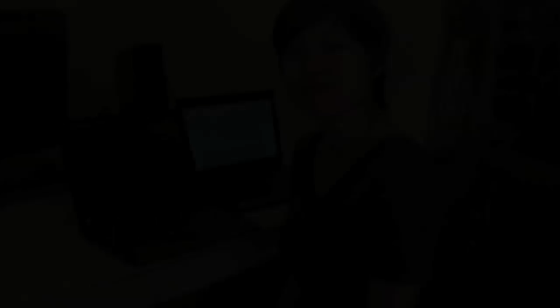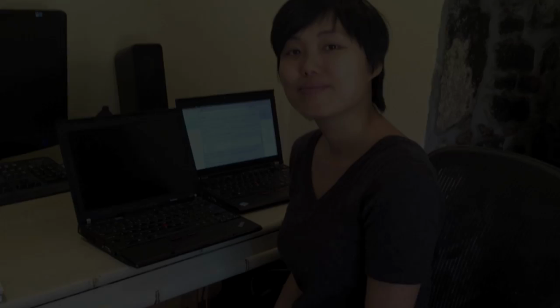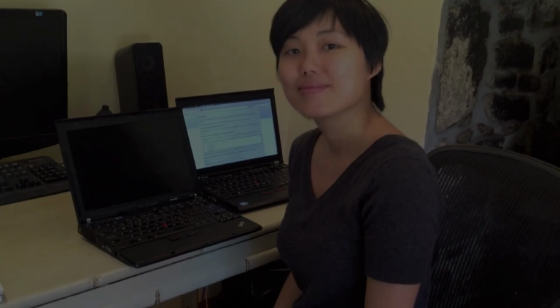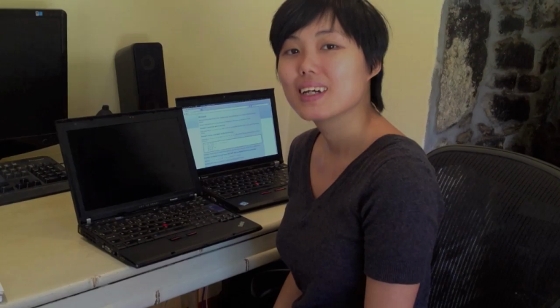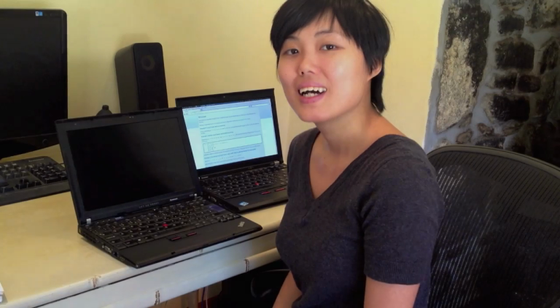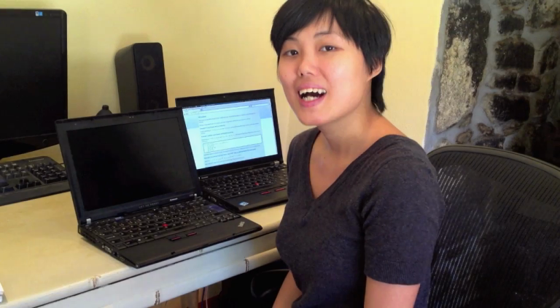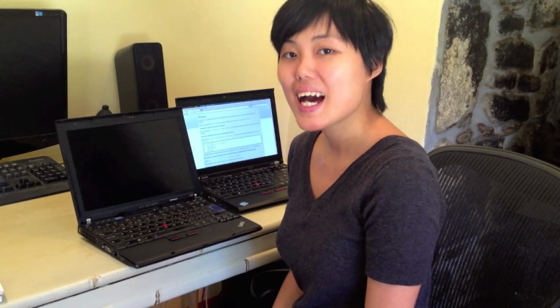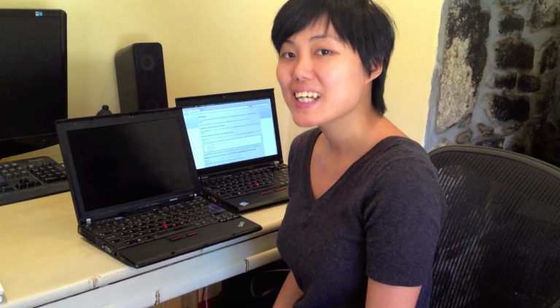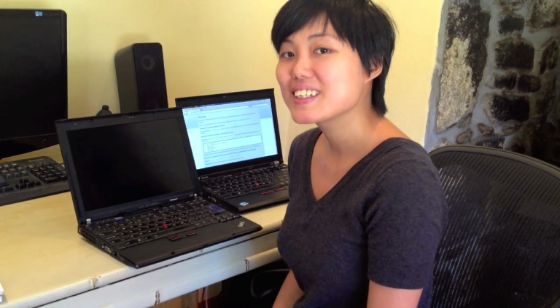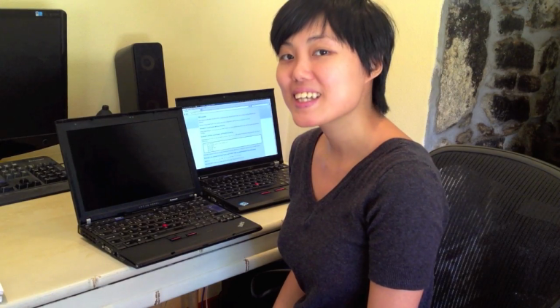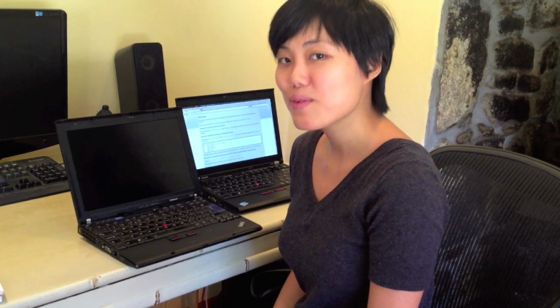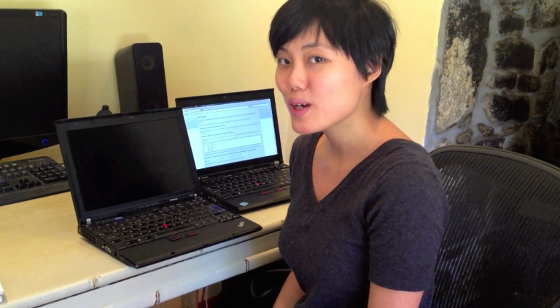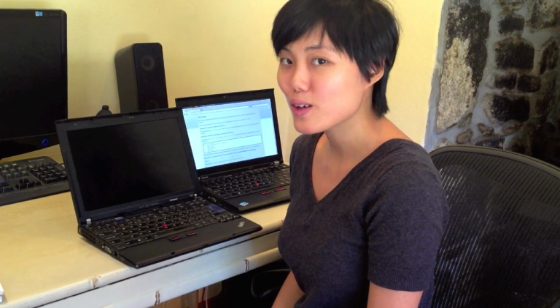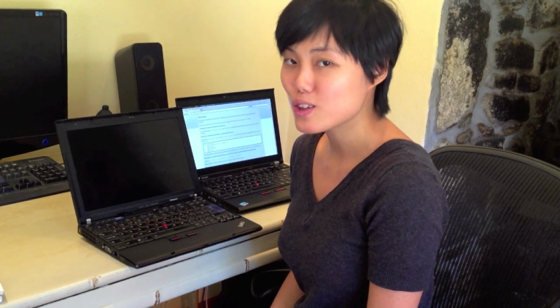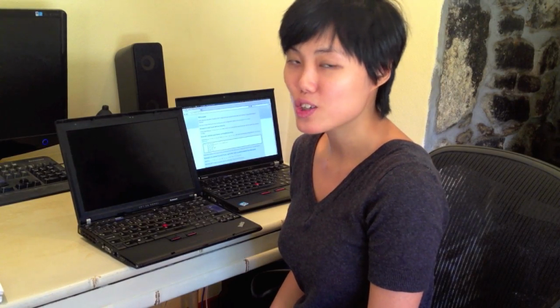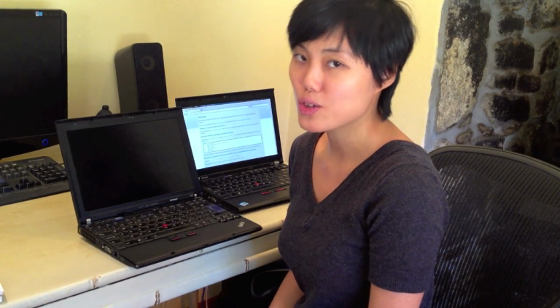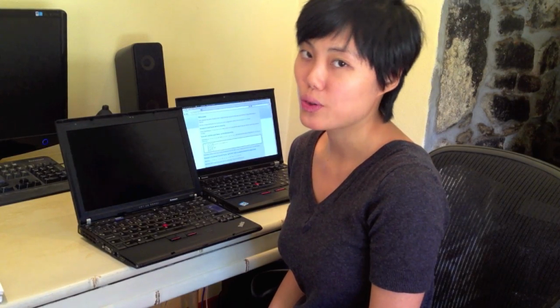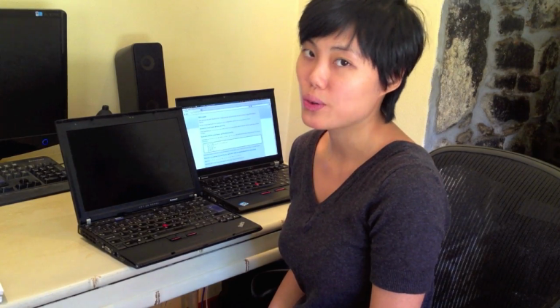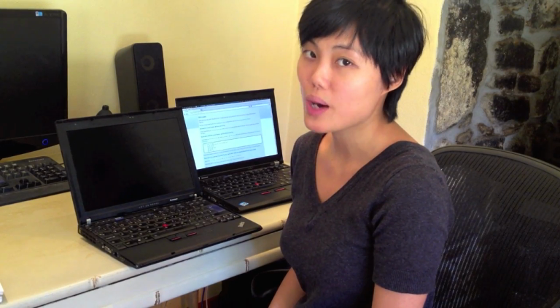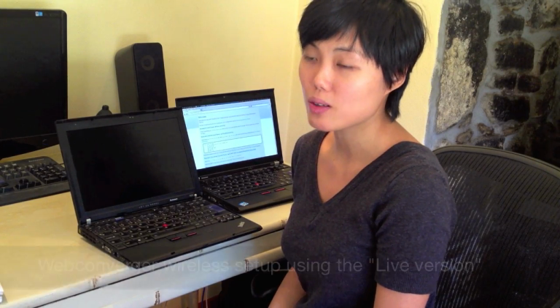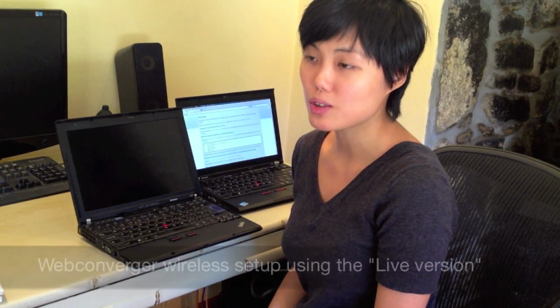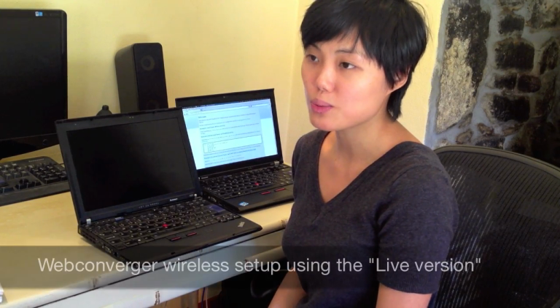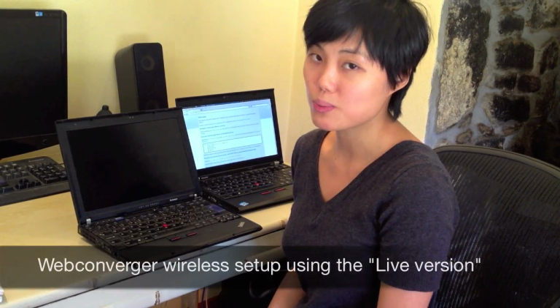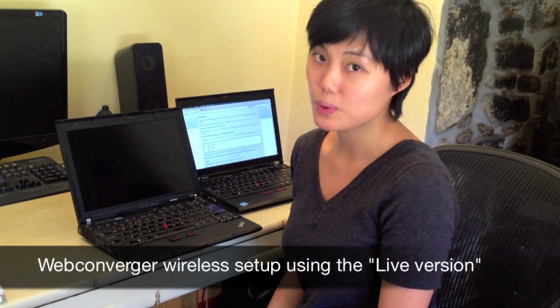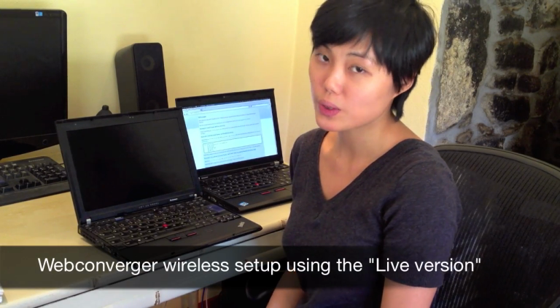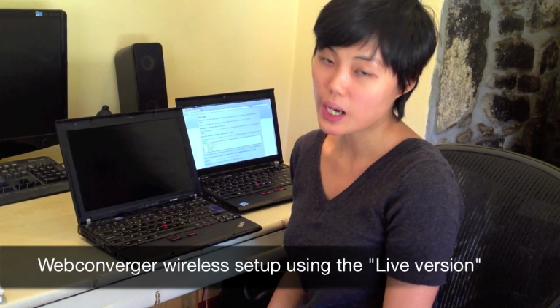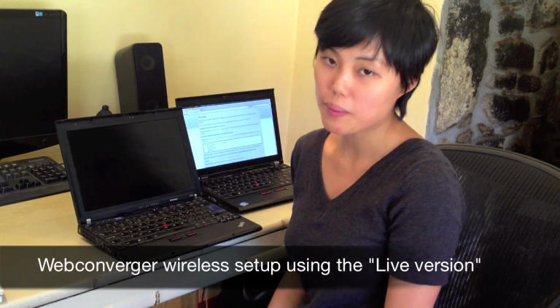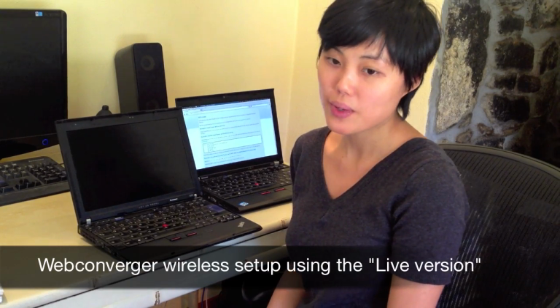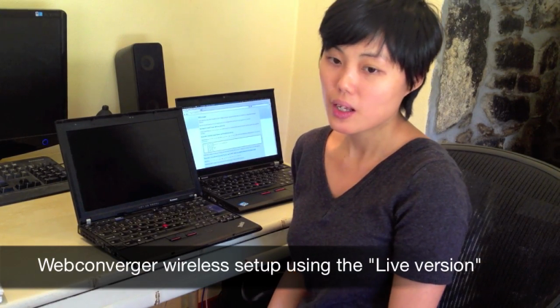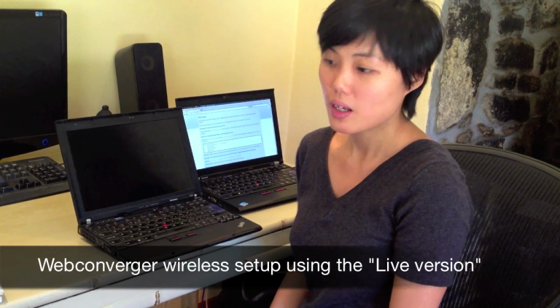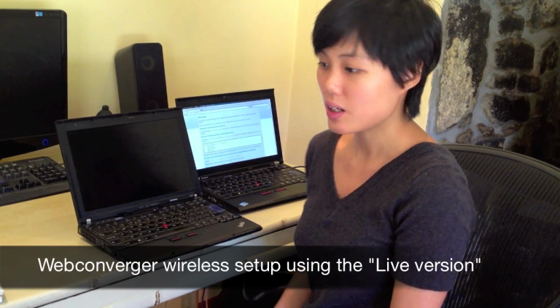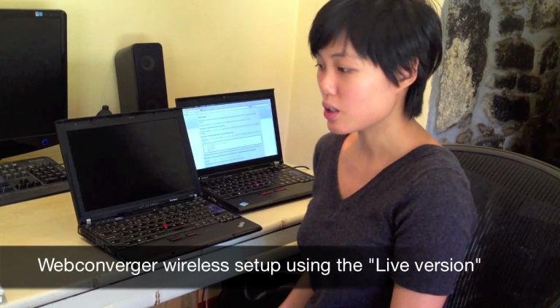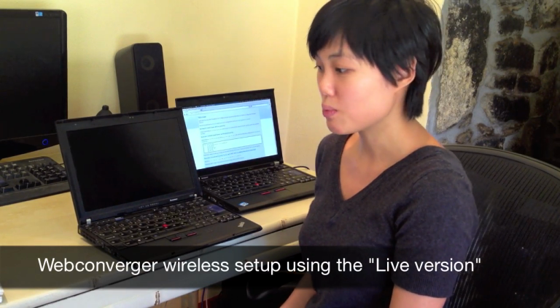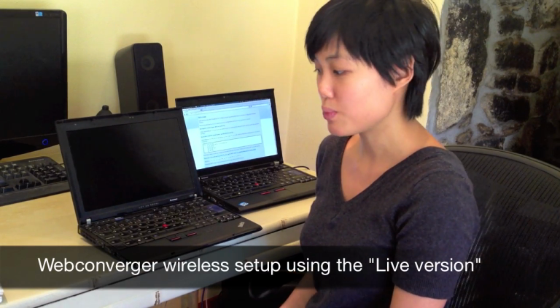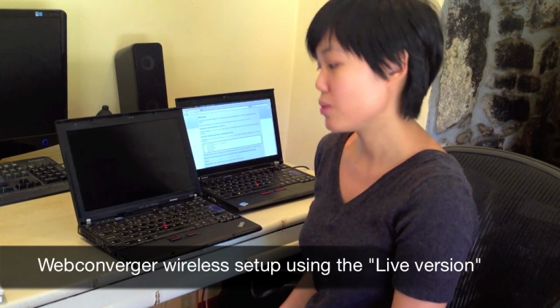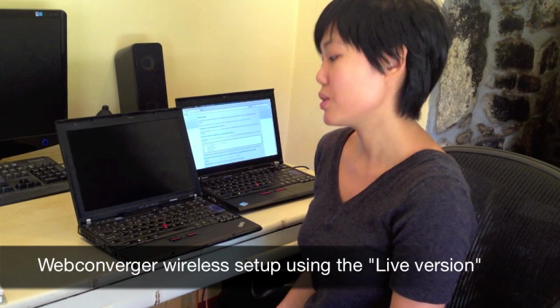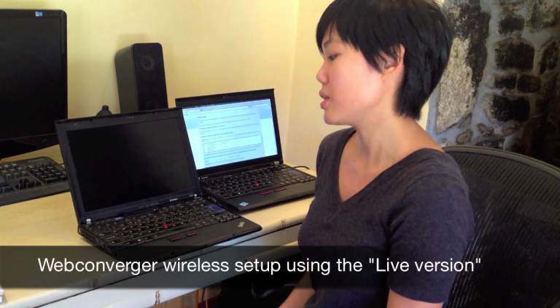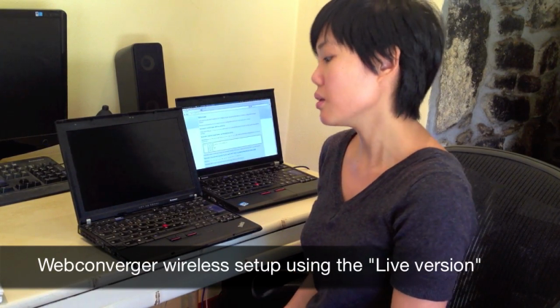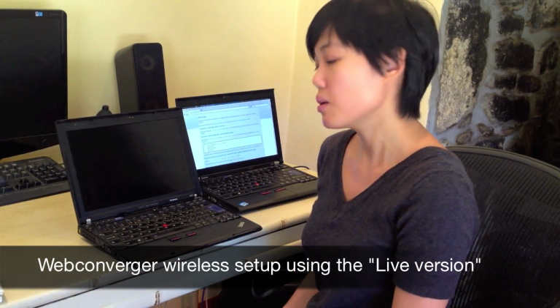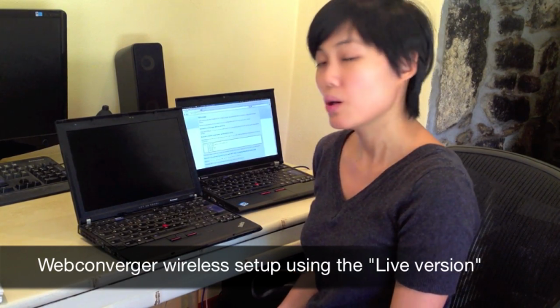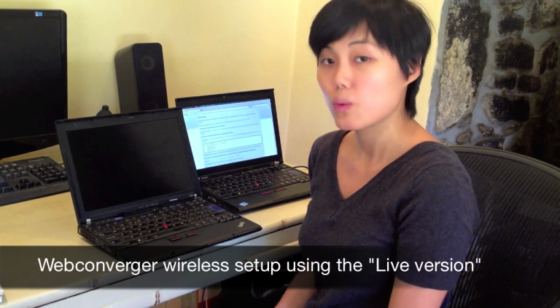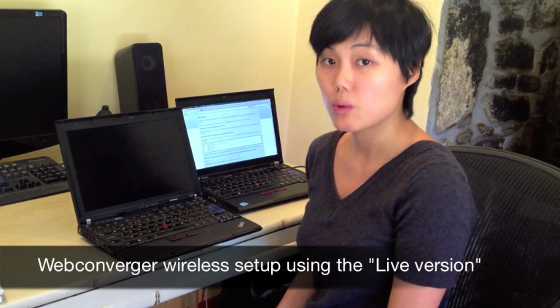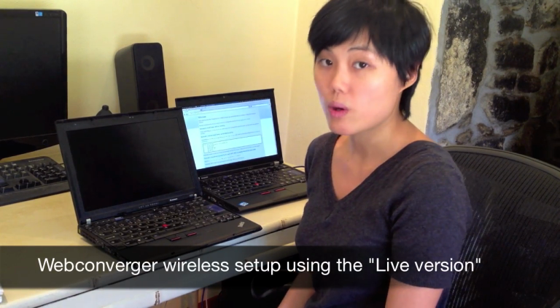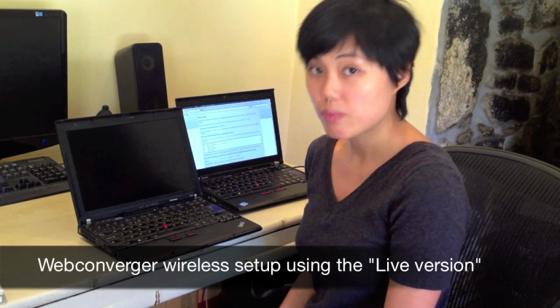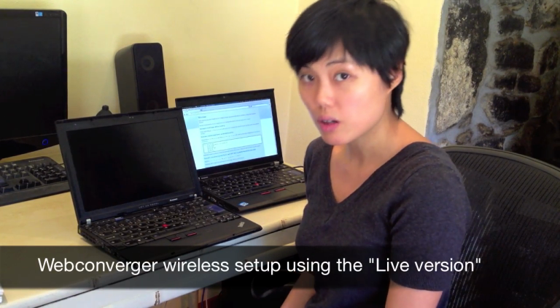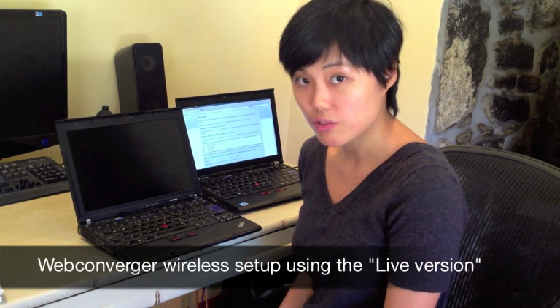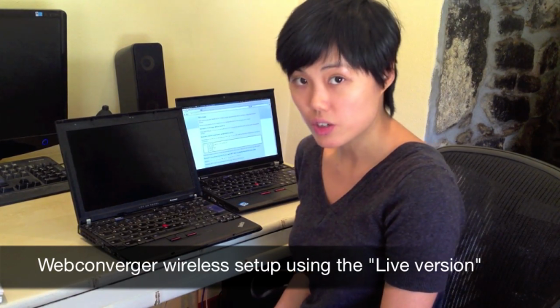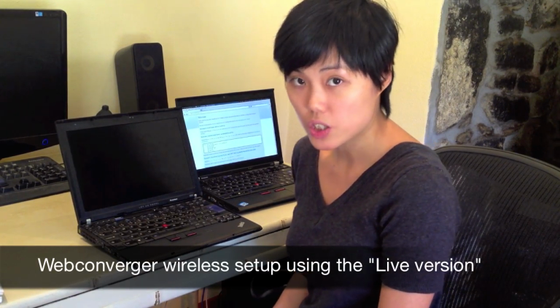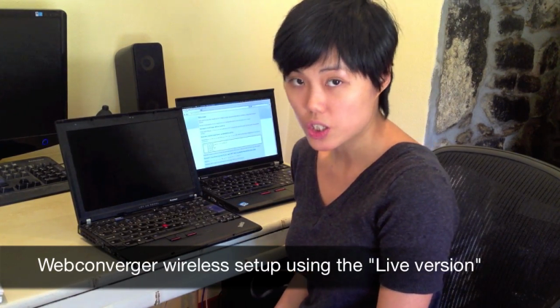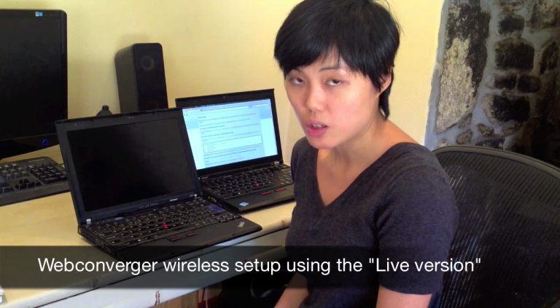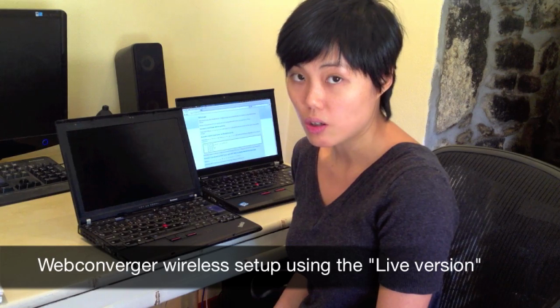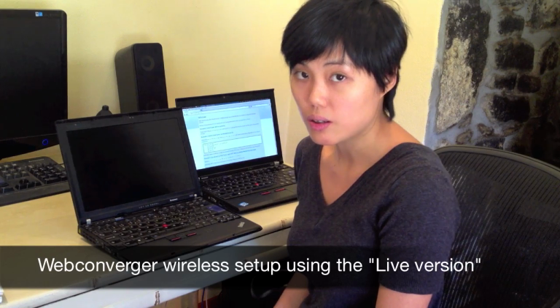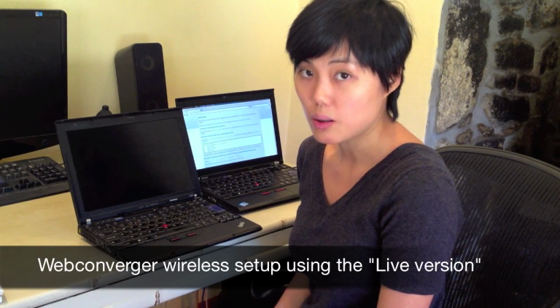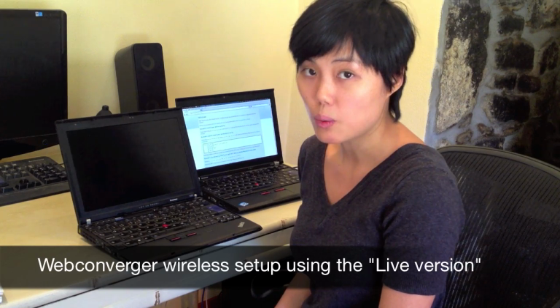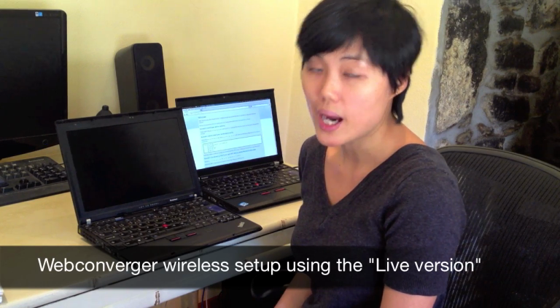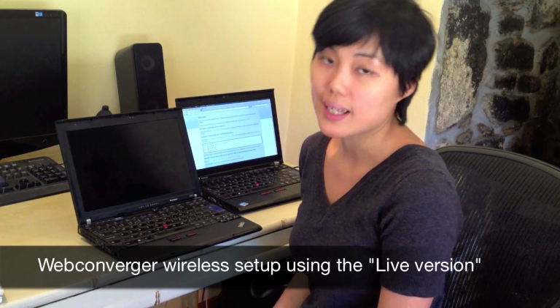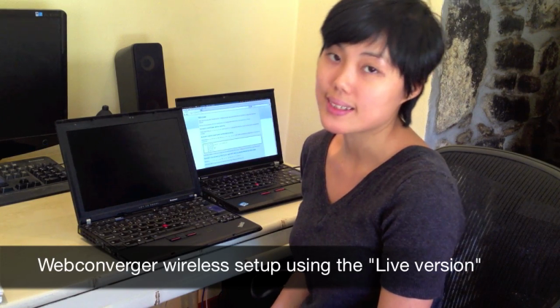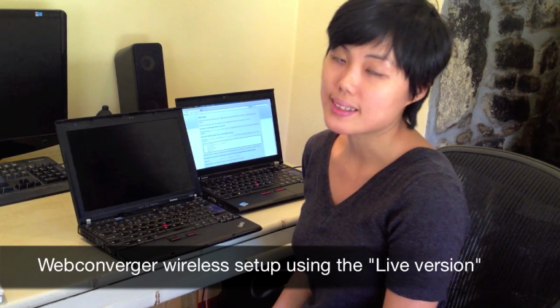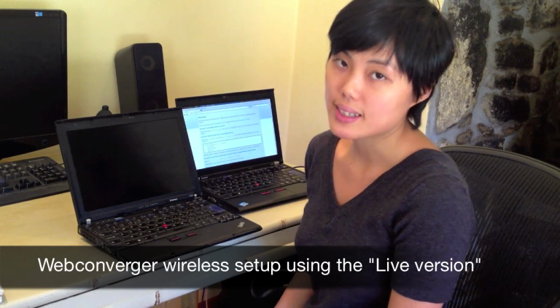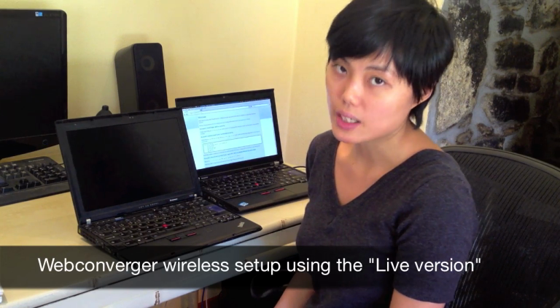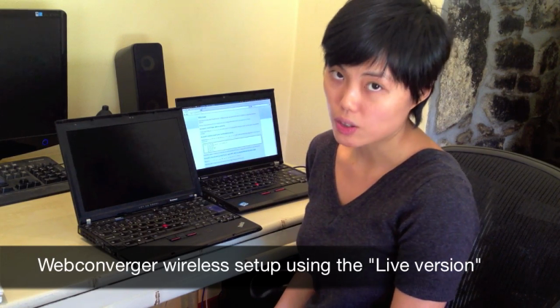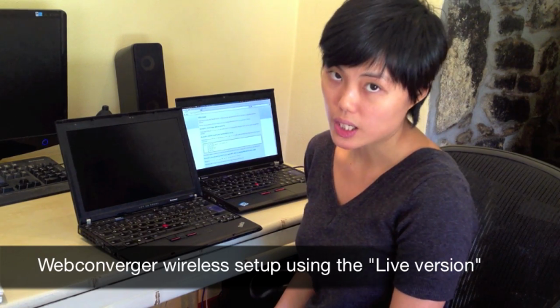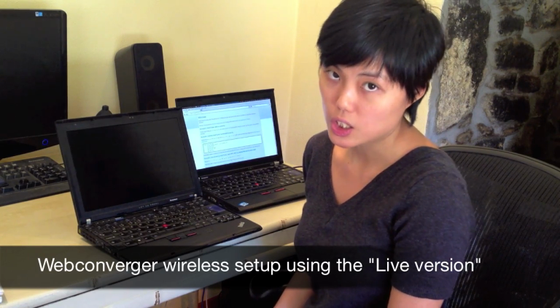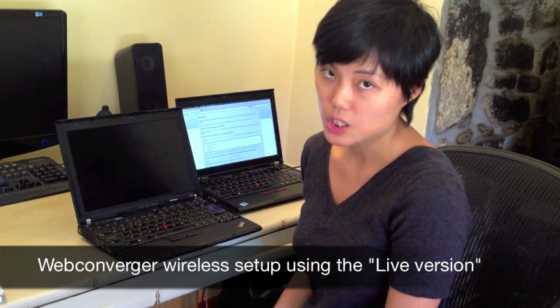Hi! Today we're going to show you how to boot up a computer with Webconverger on a wireless internet connection.